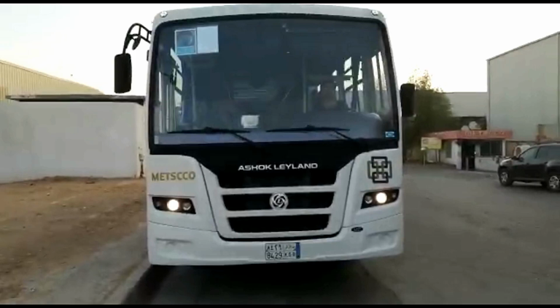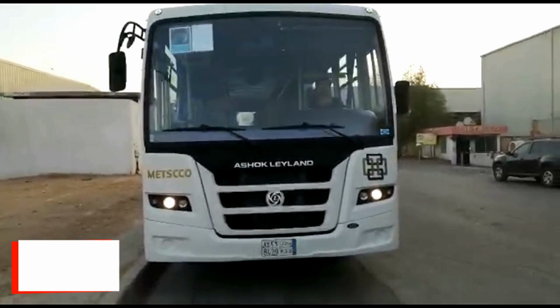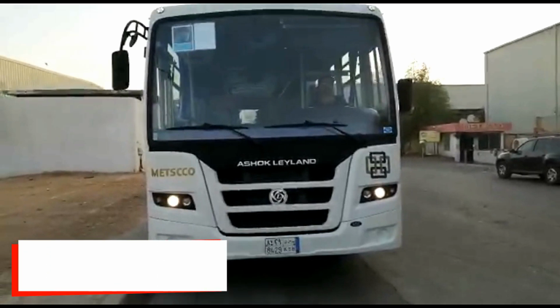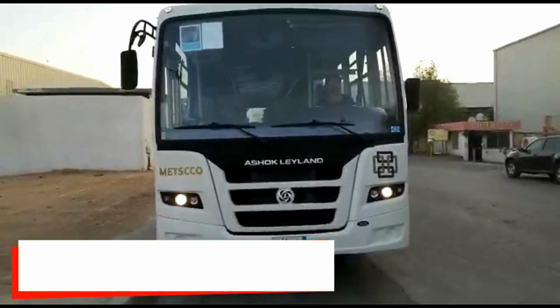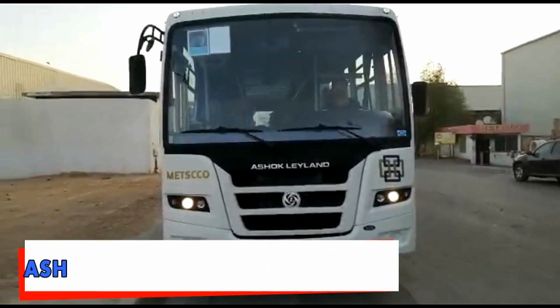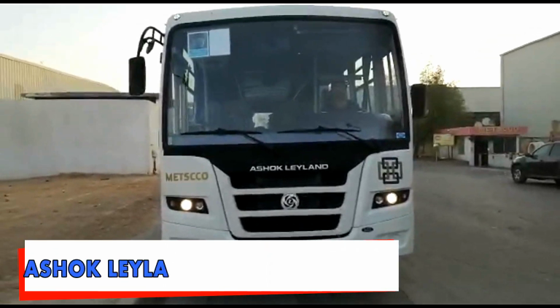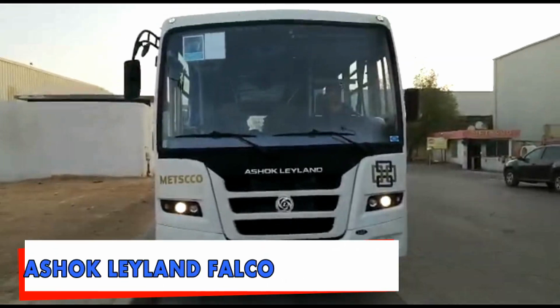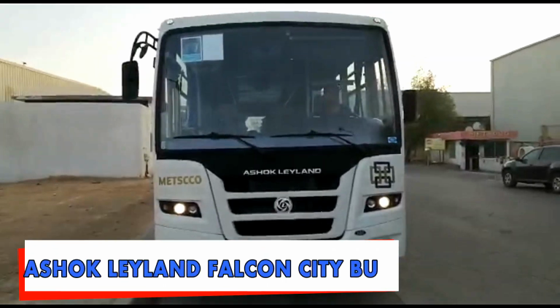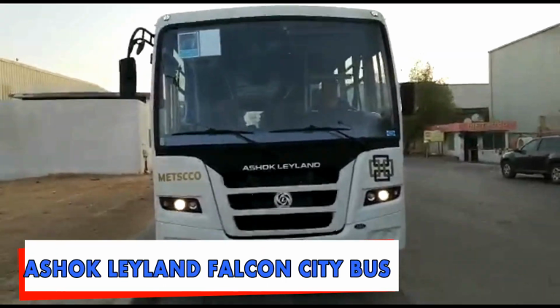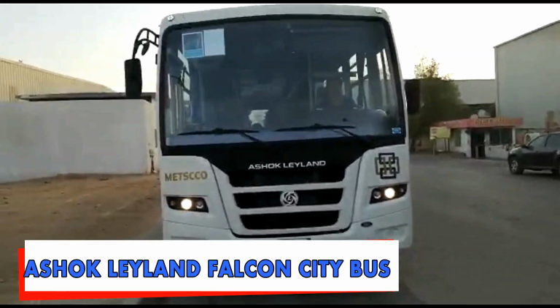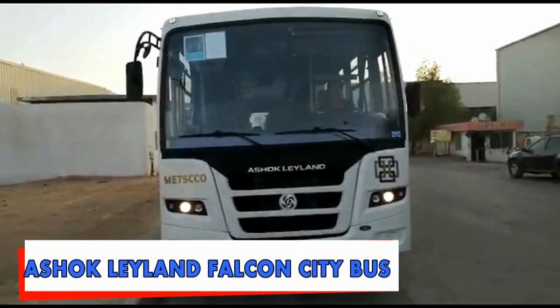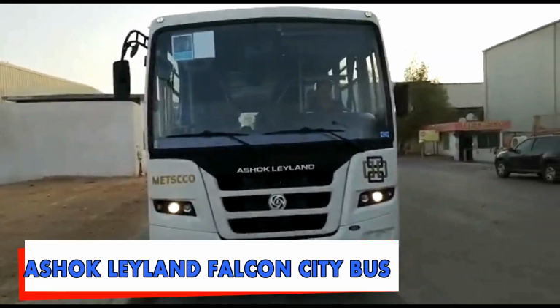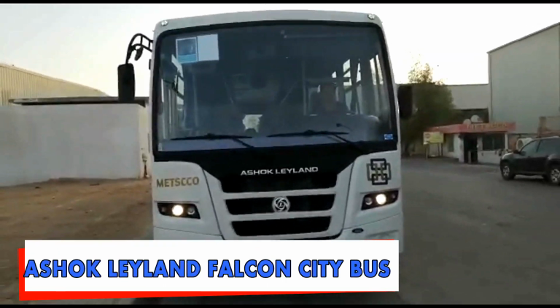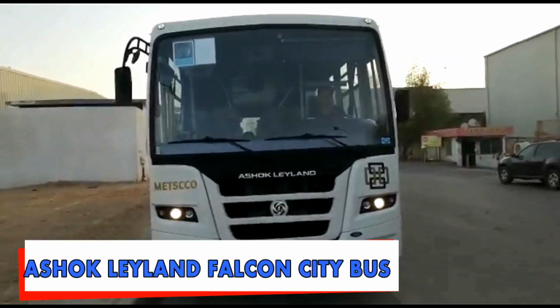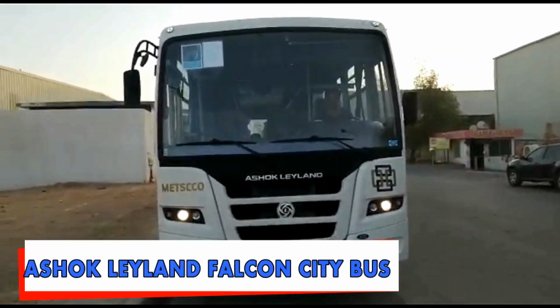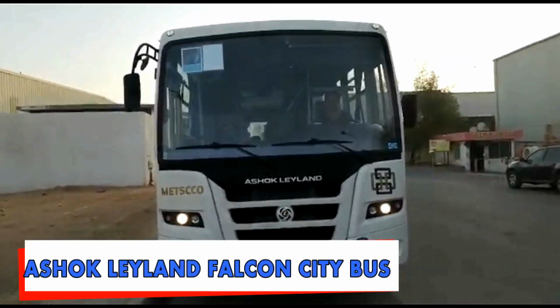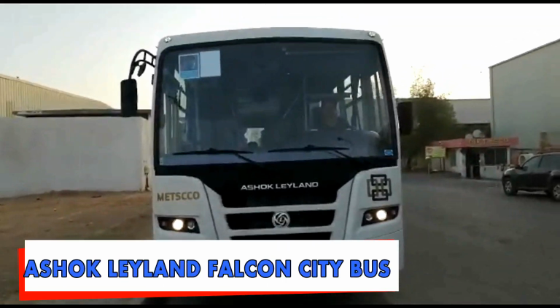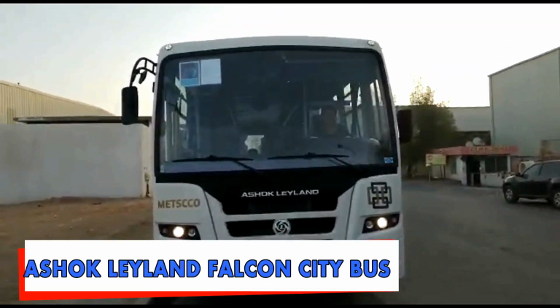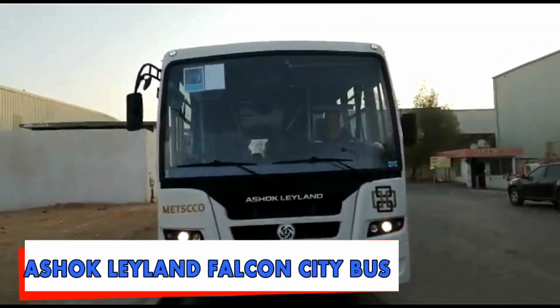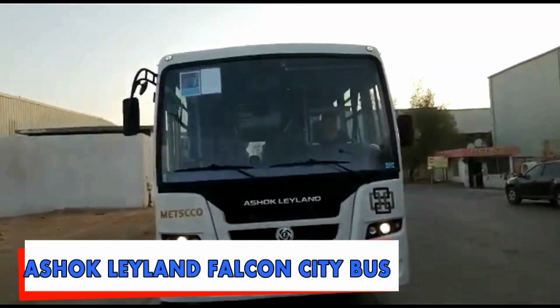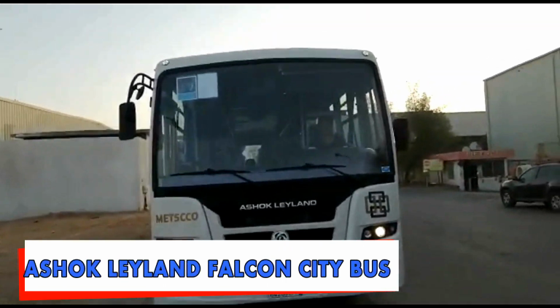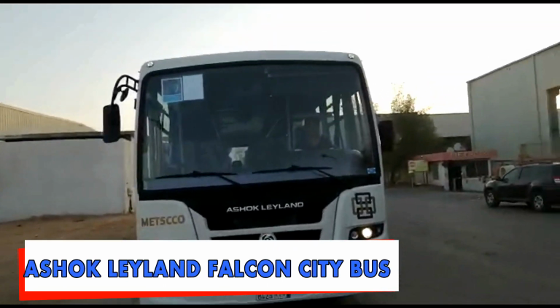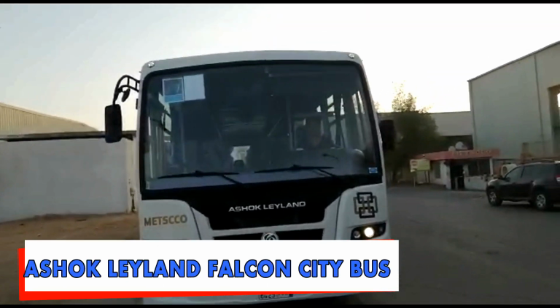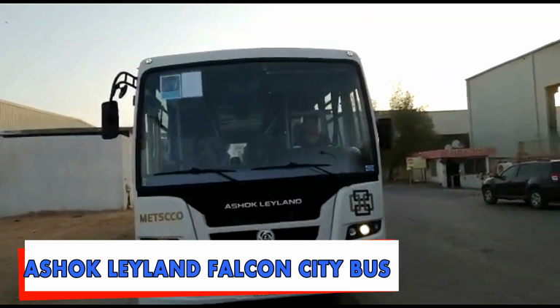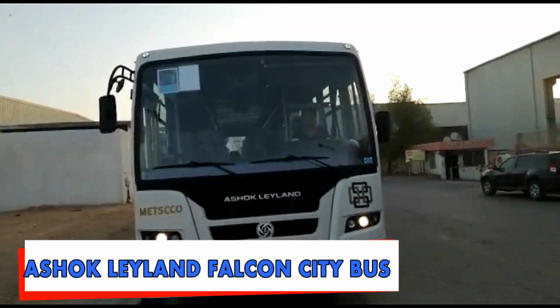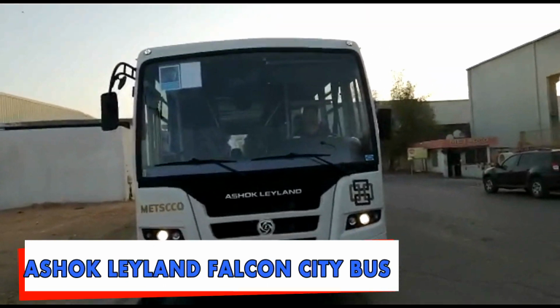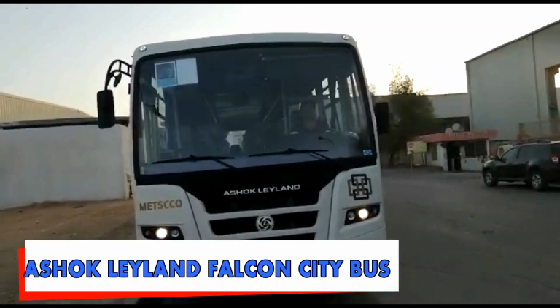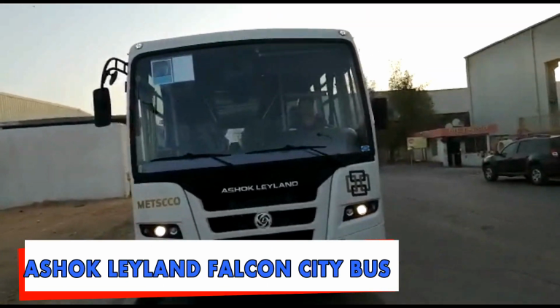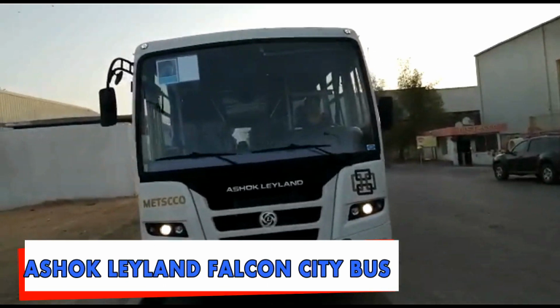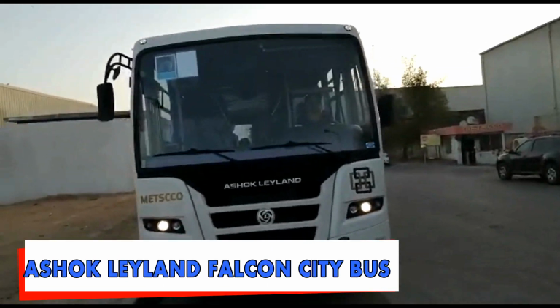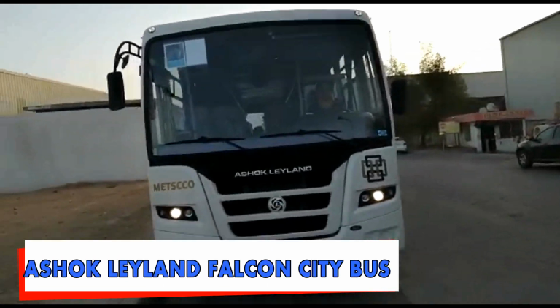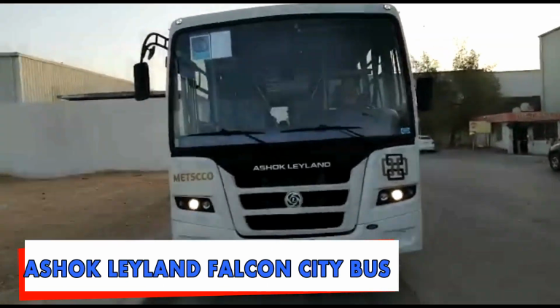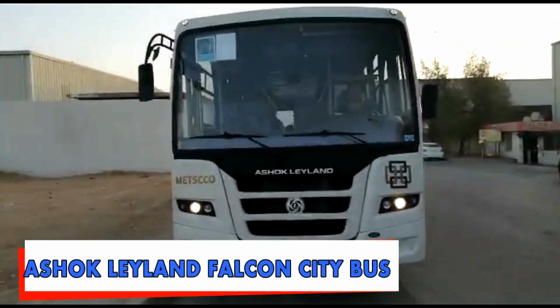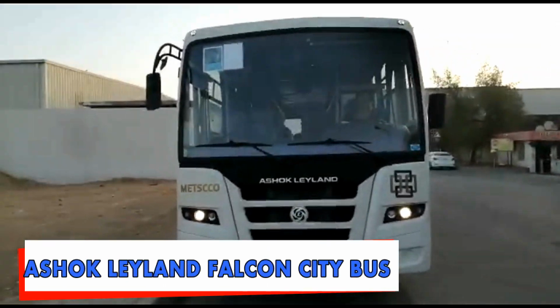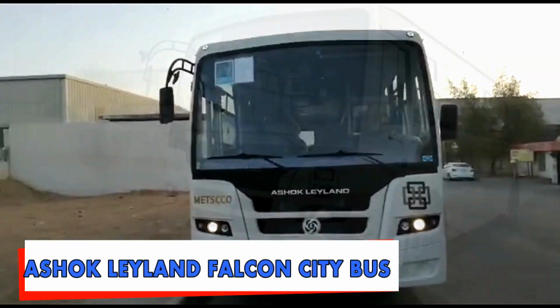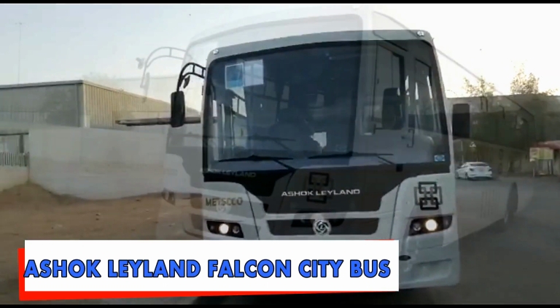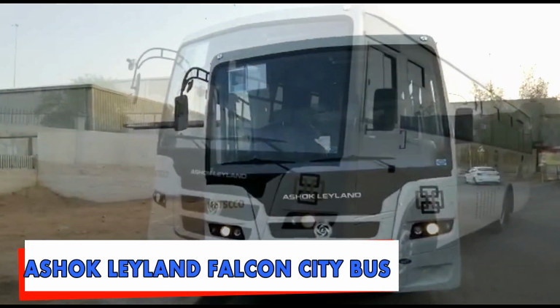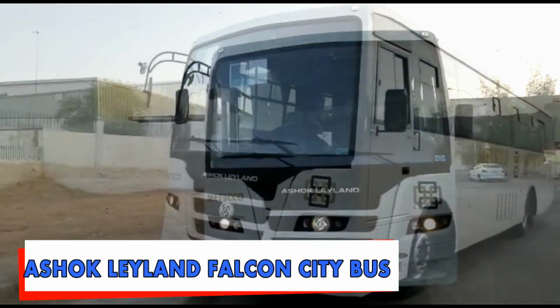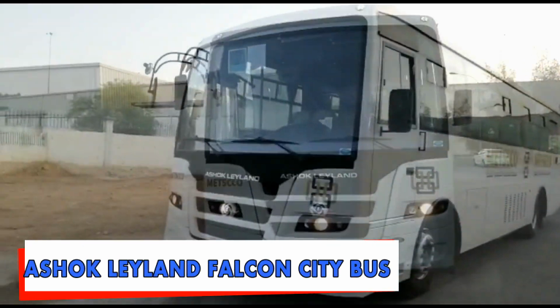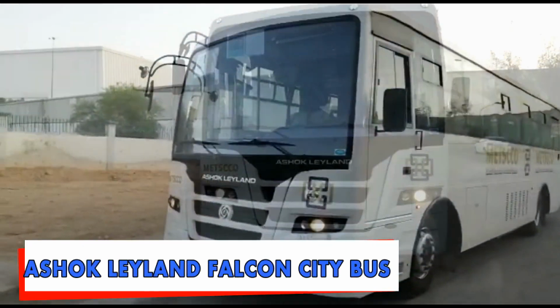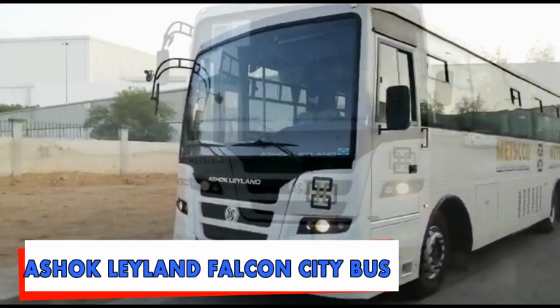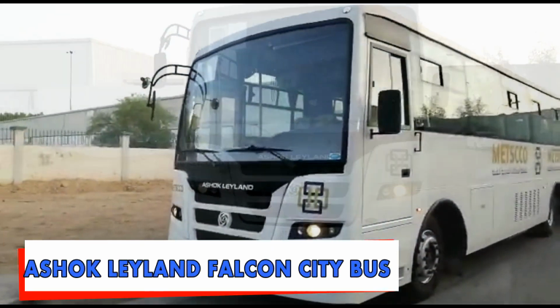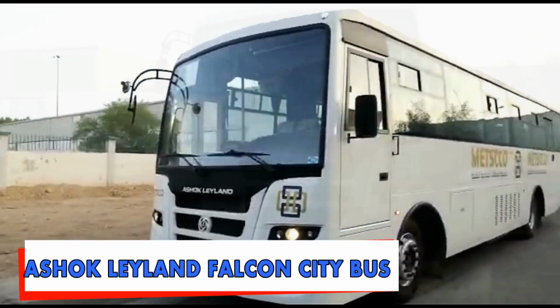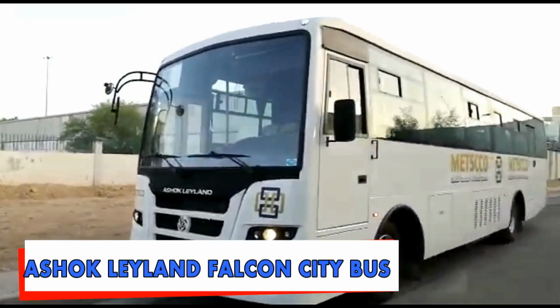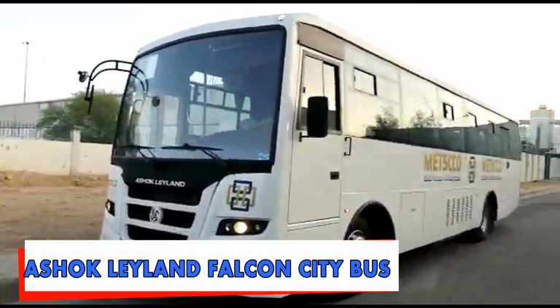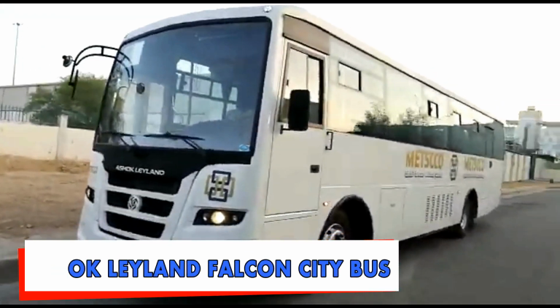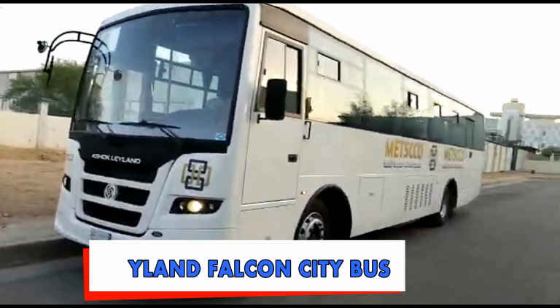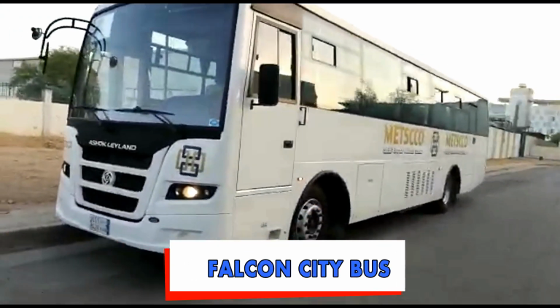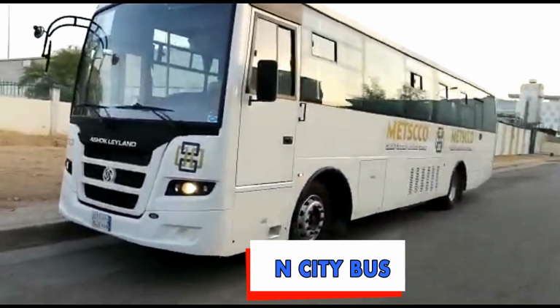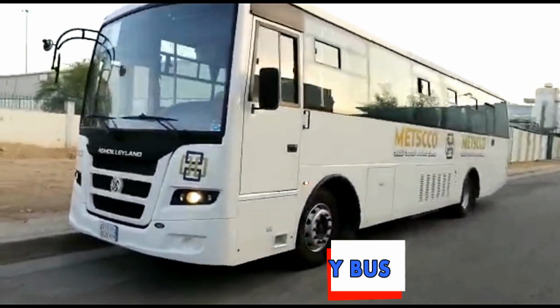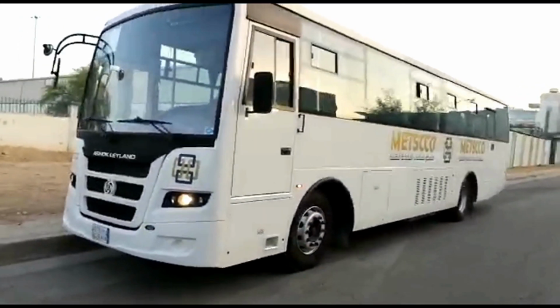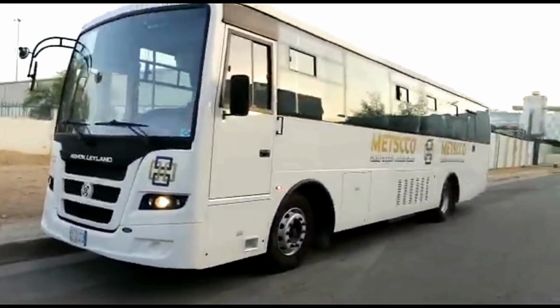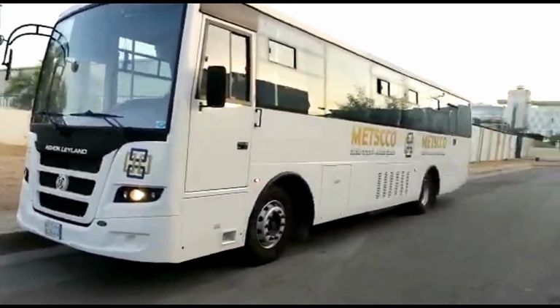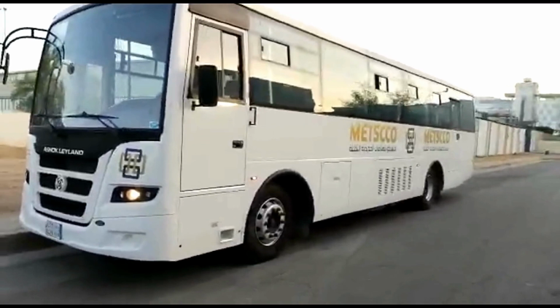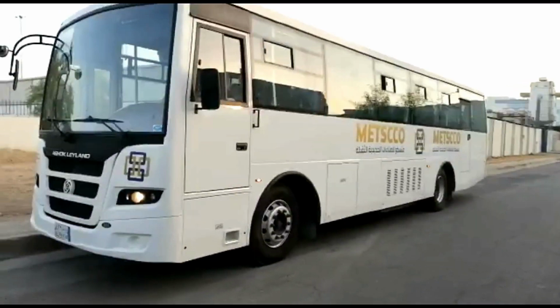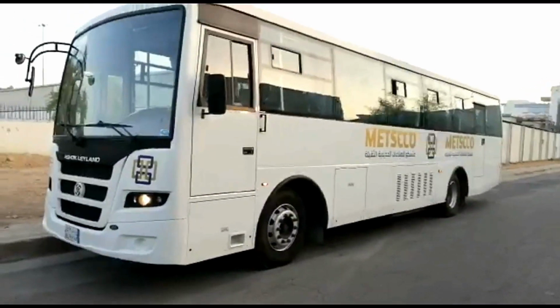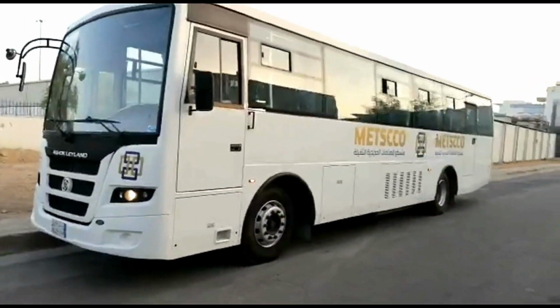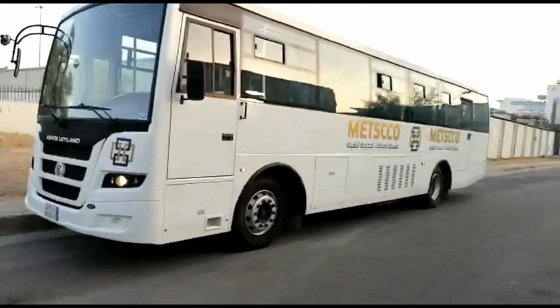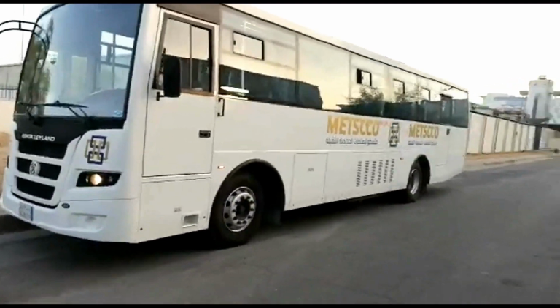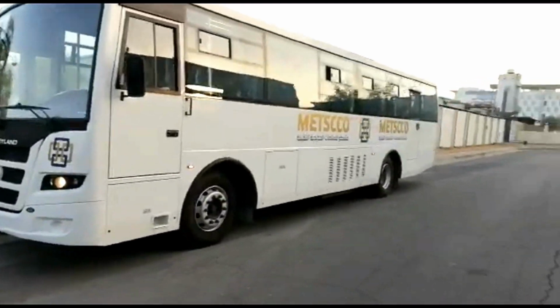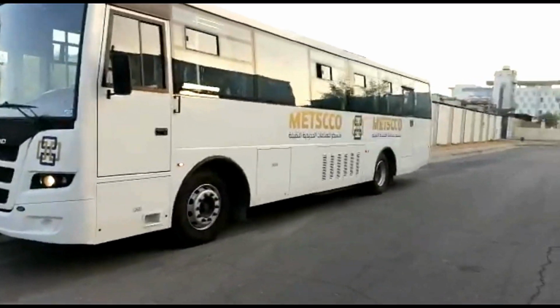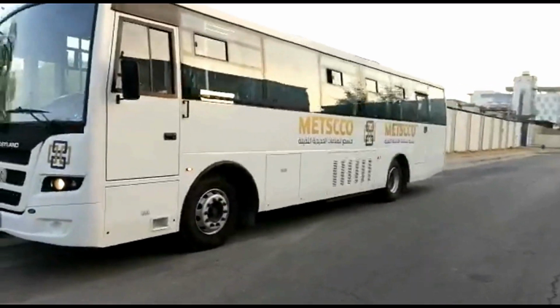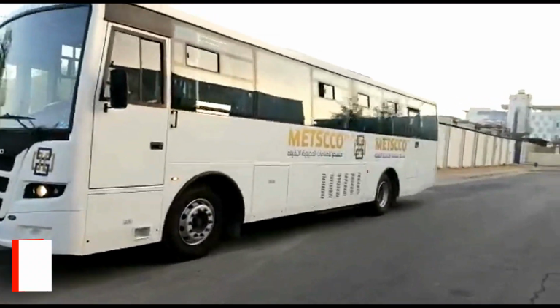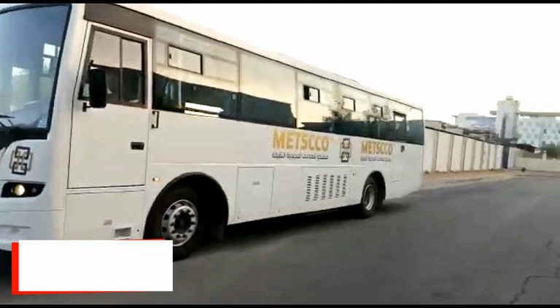Ashok Leyland Falcon is a commonly used bus model in regions such as the Middle East, Africa, and Asia.